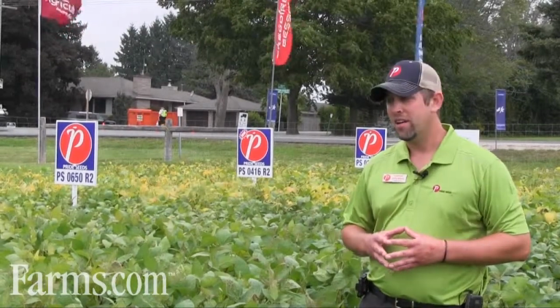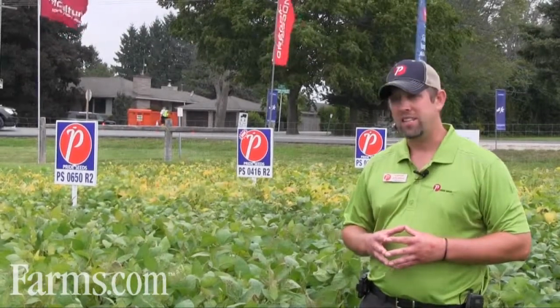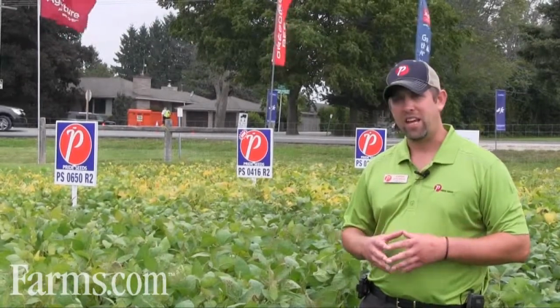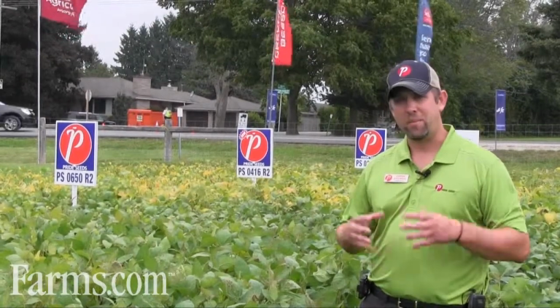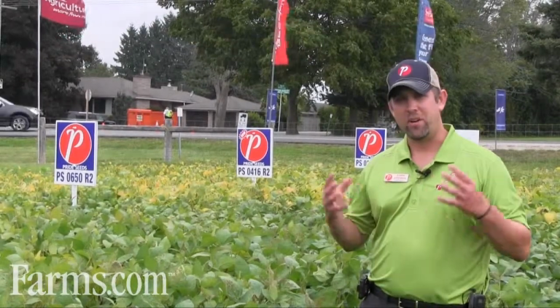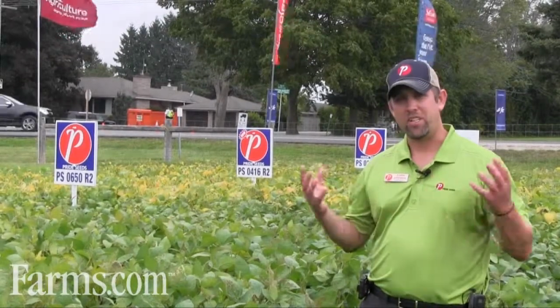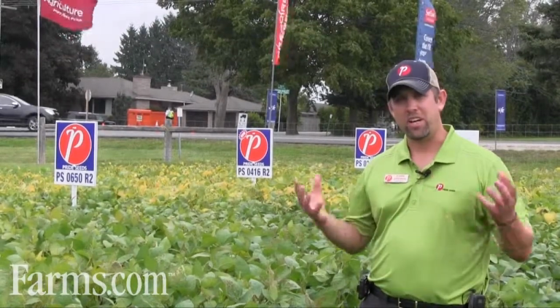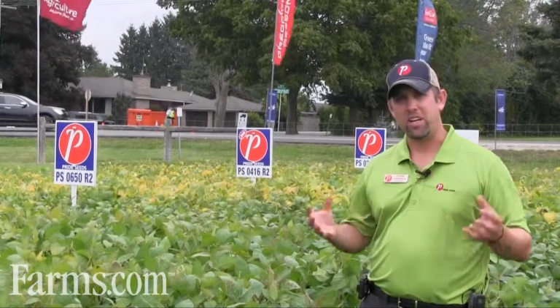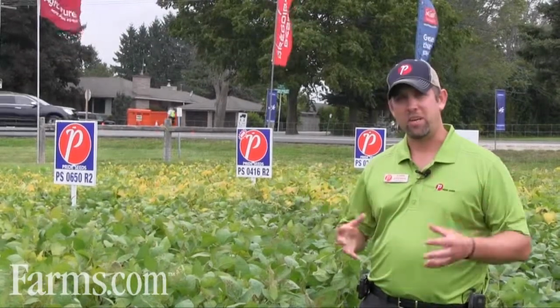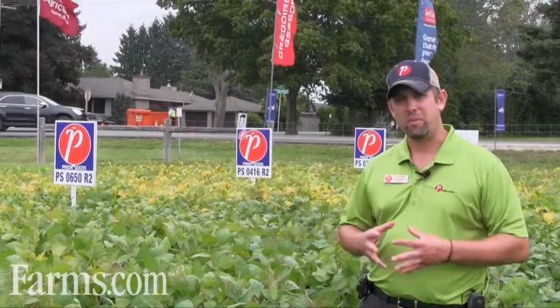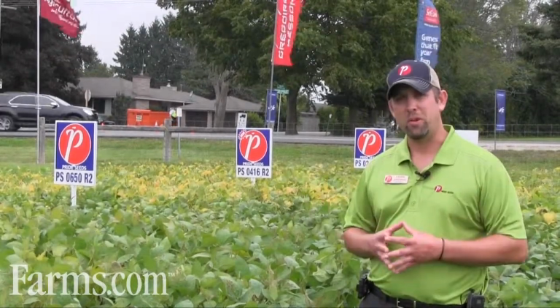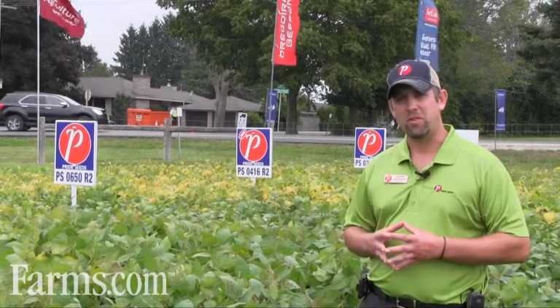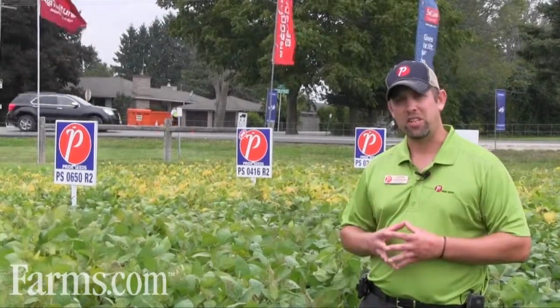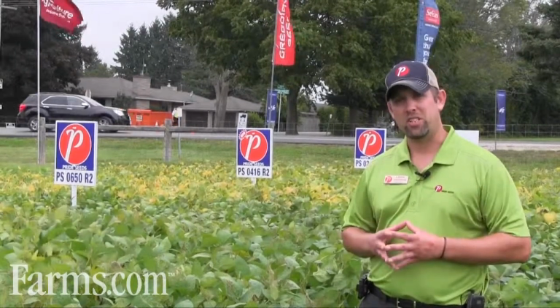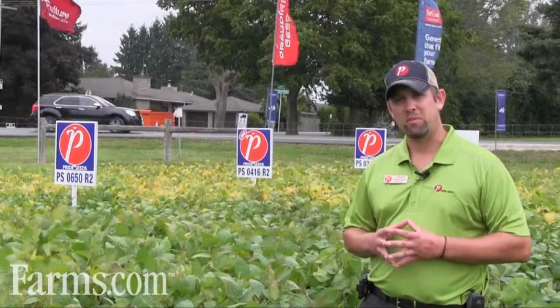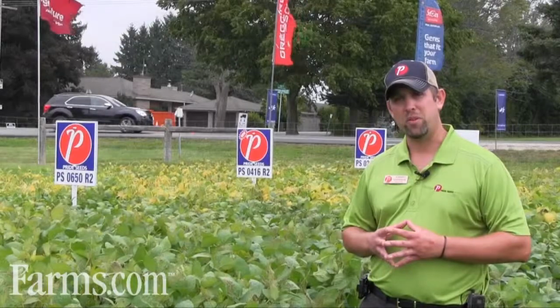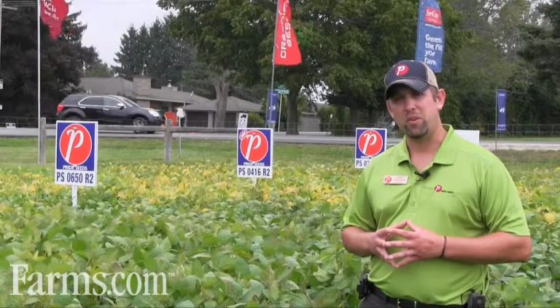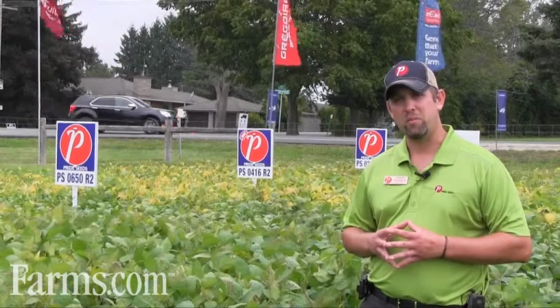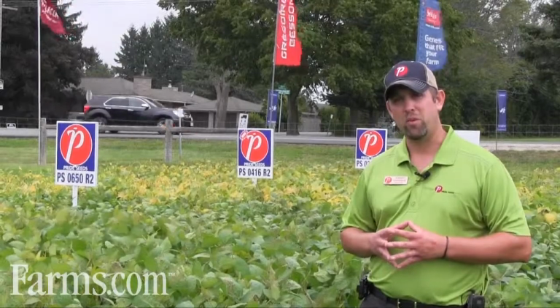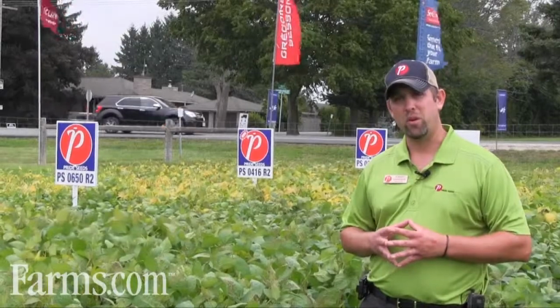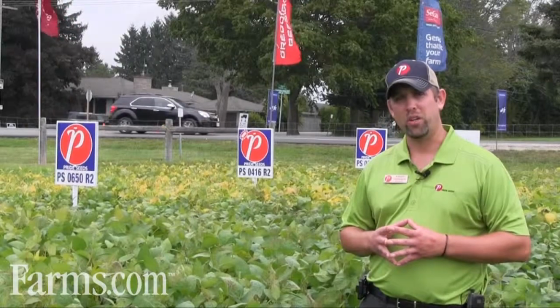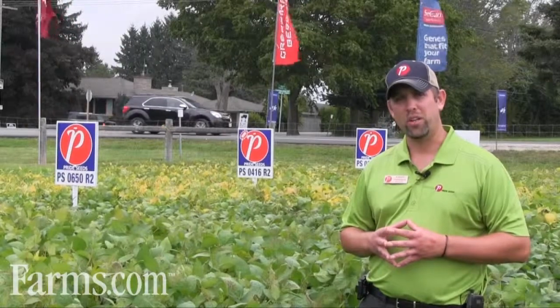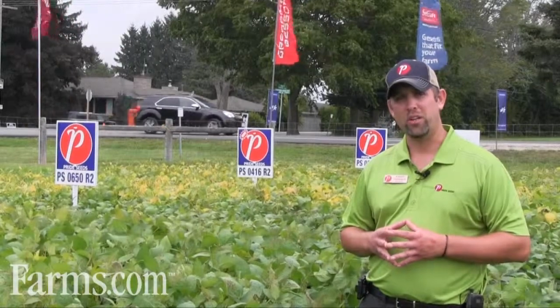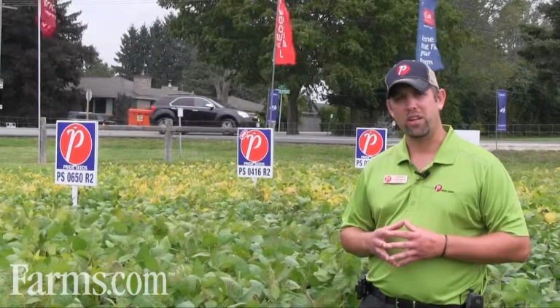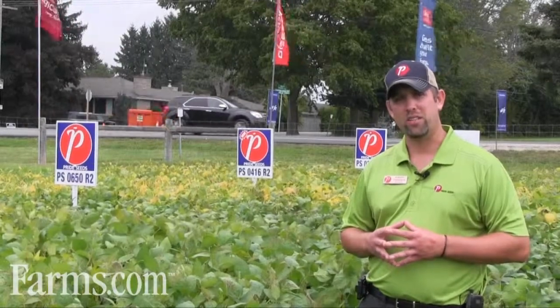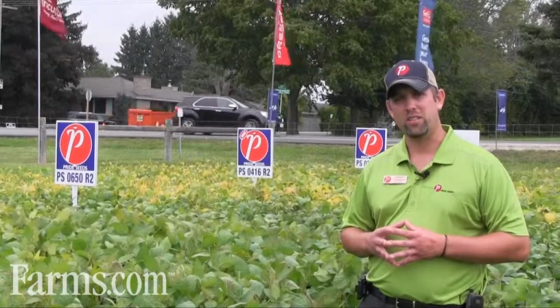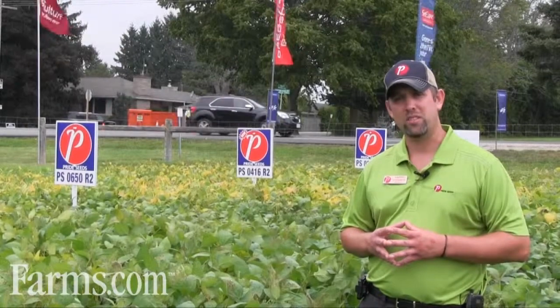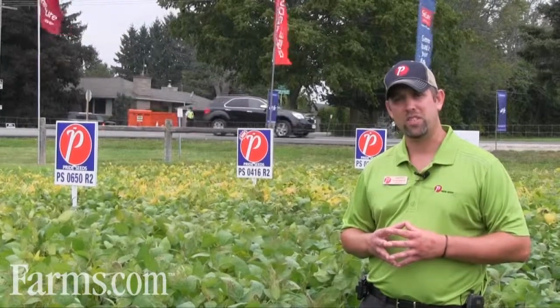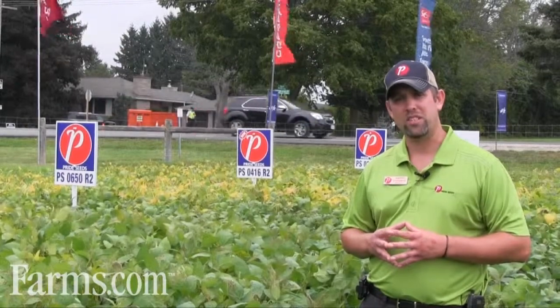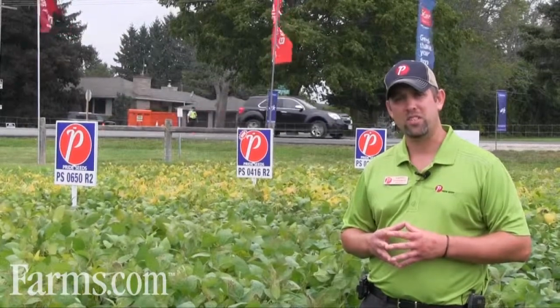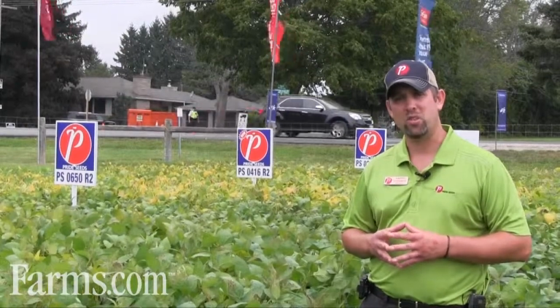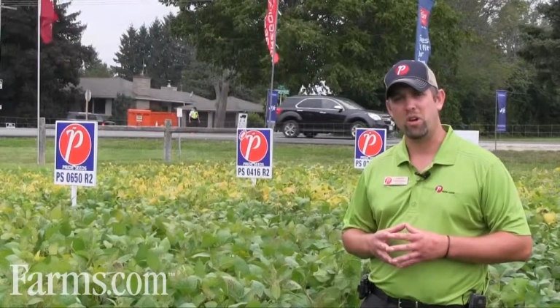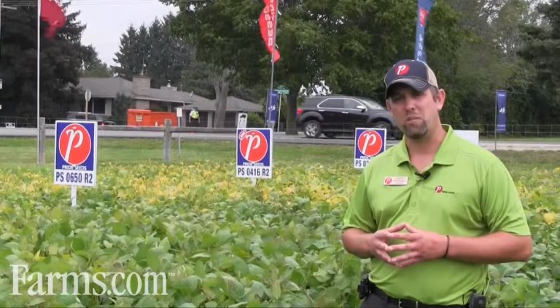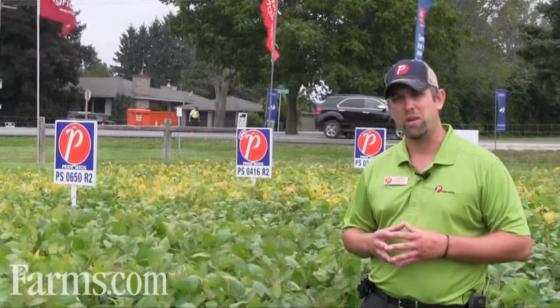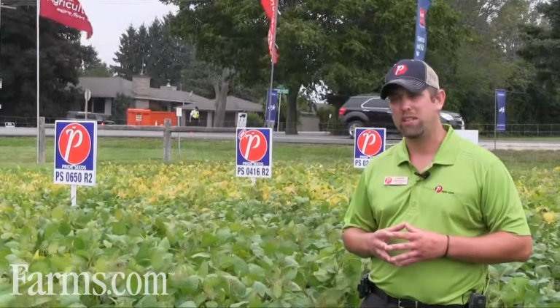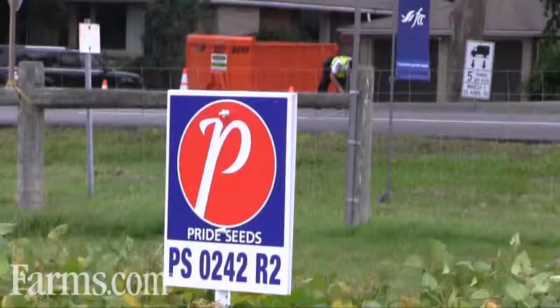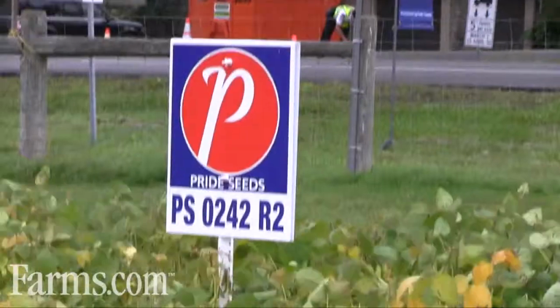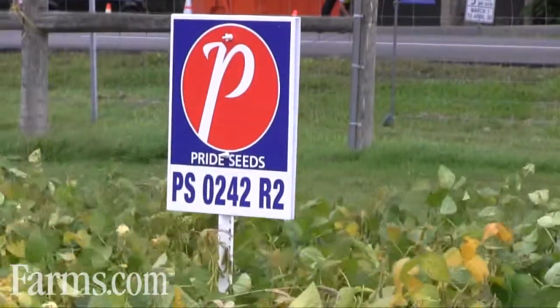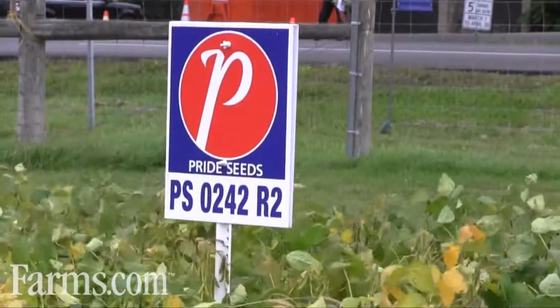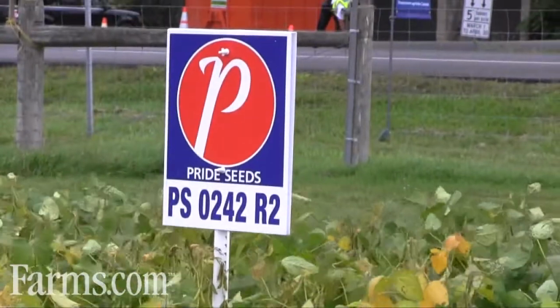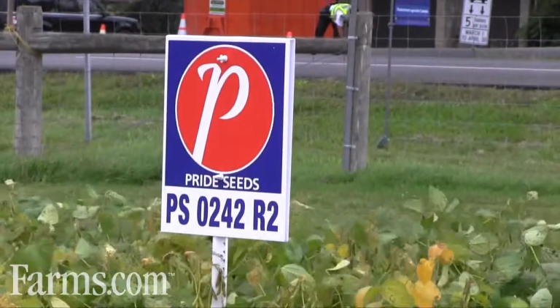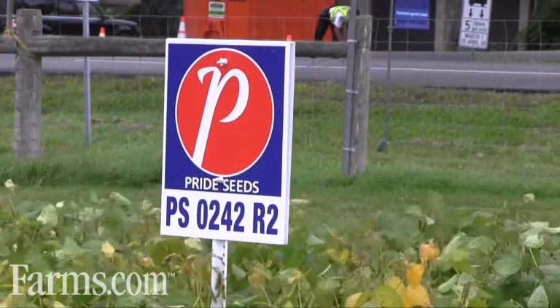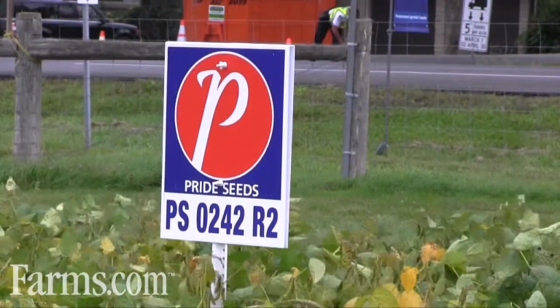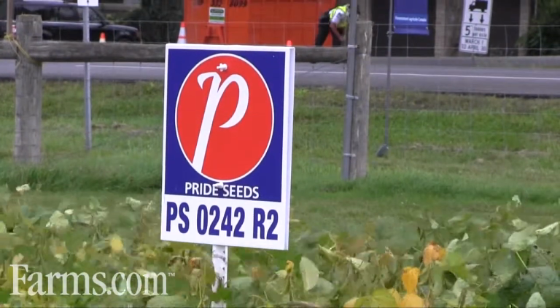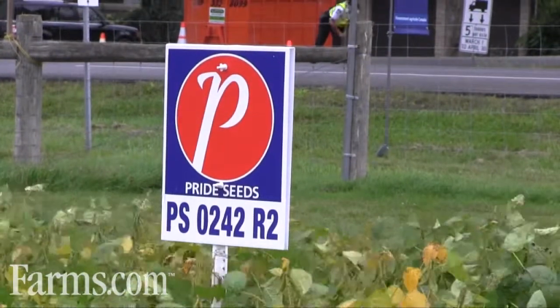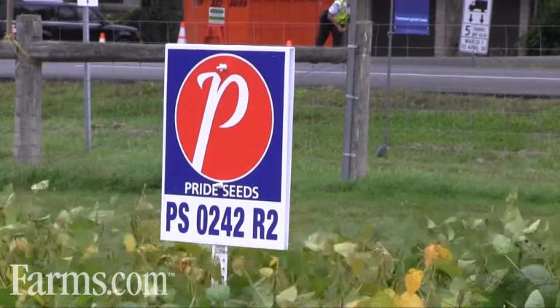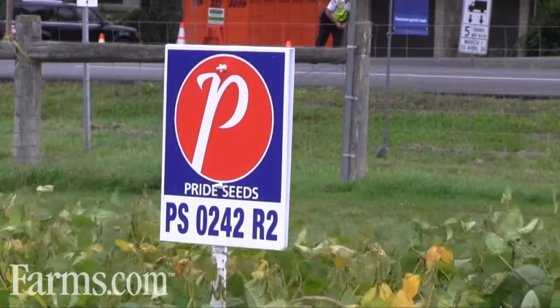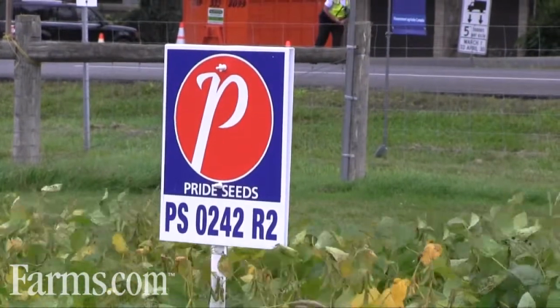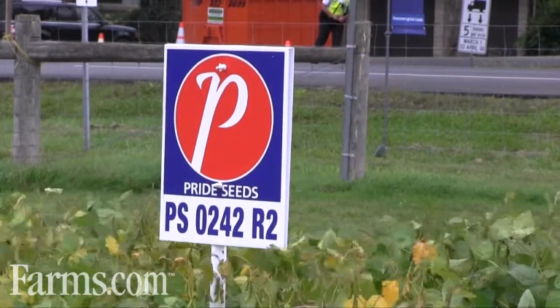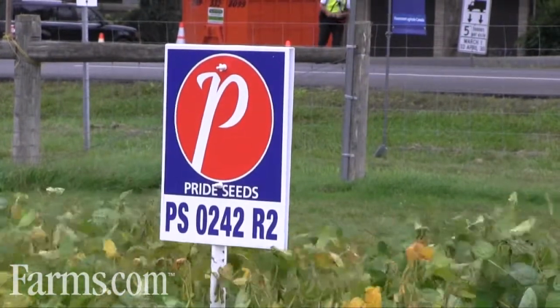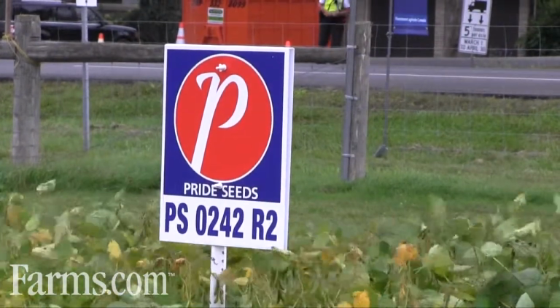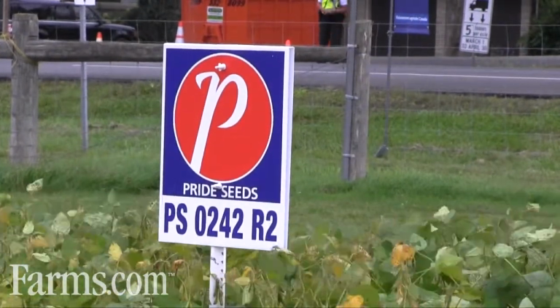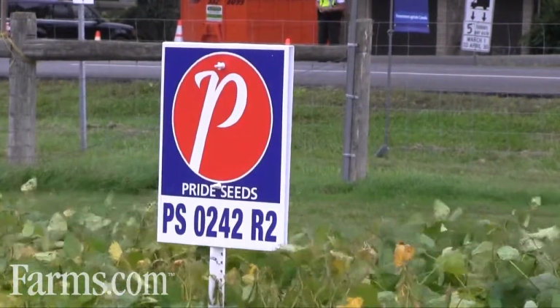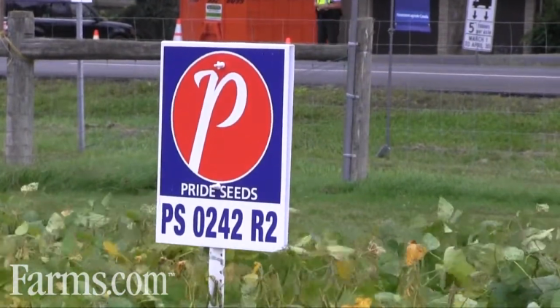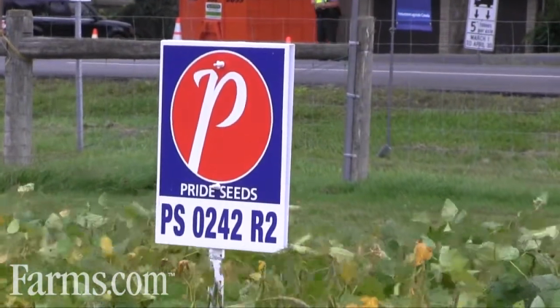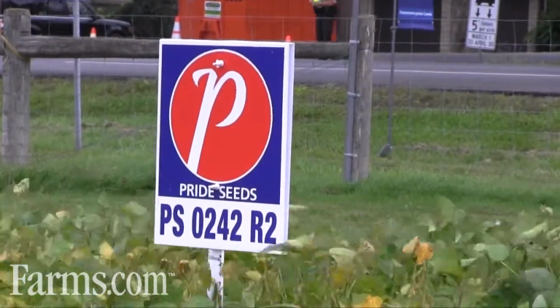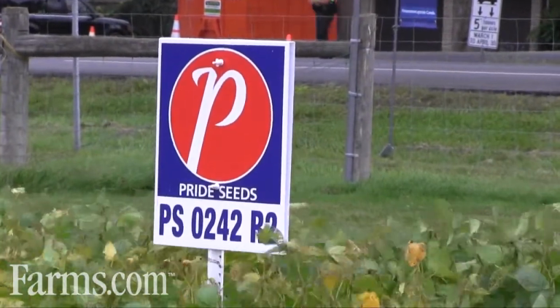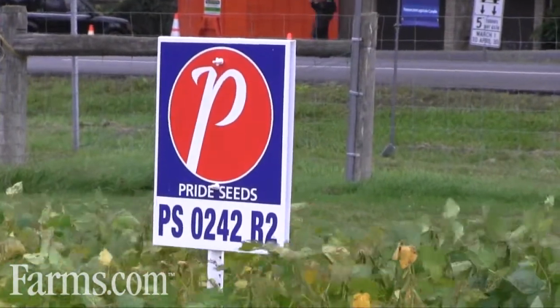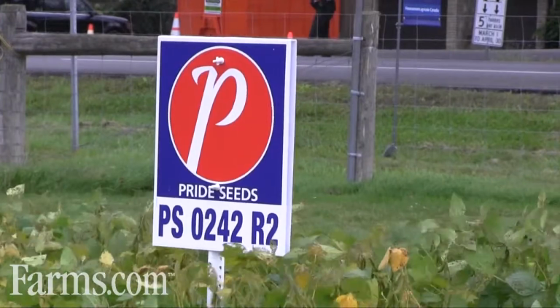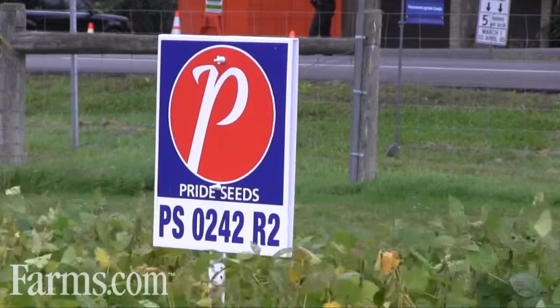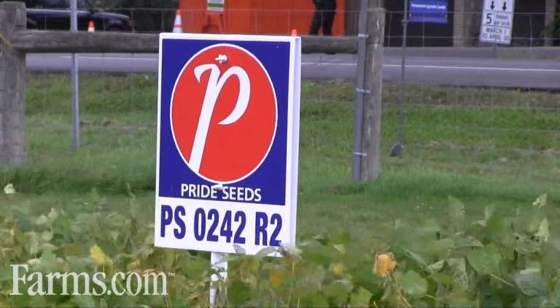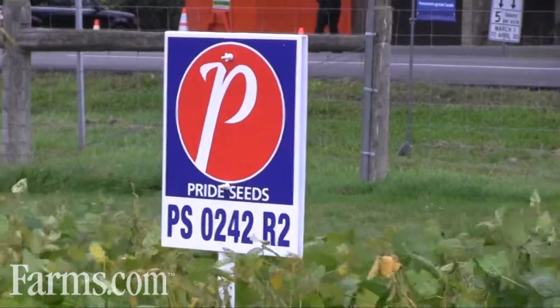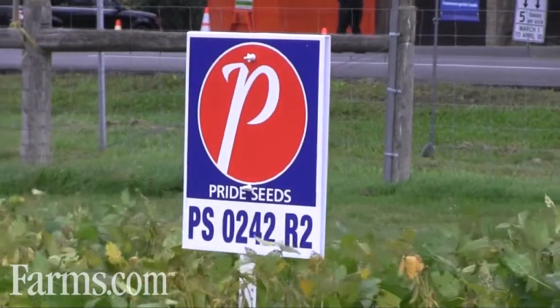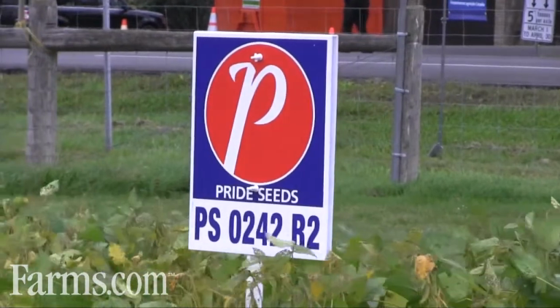Today I'm here to talk to you about some of the earlier season soybeans. Specifically, I'd like to talk about PS0242R2.